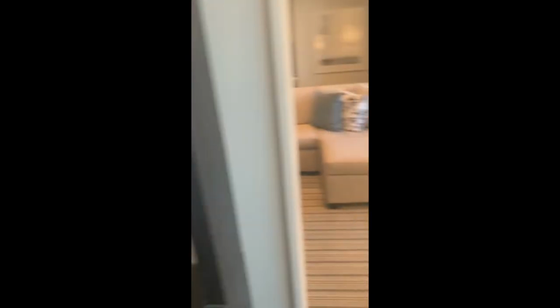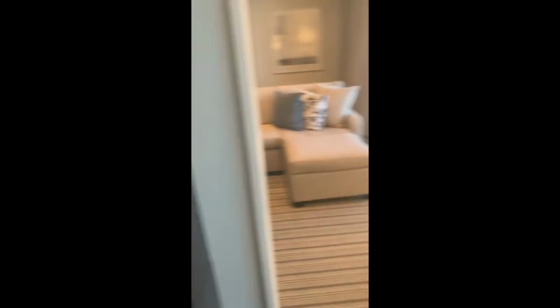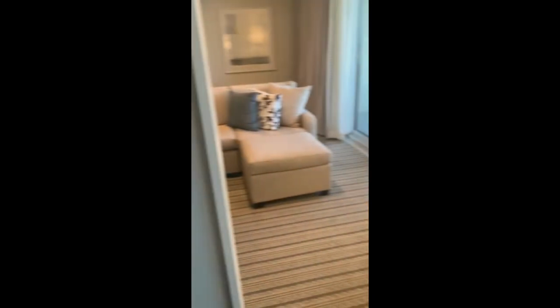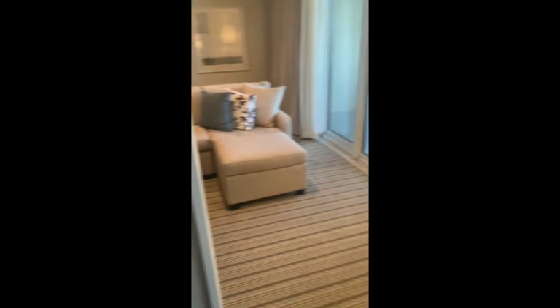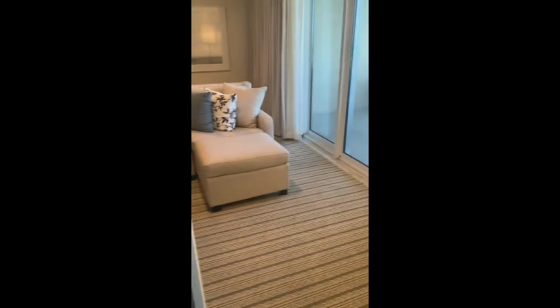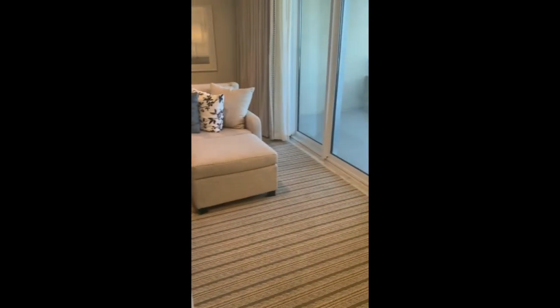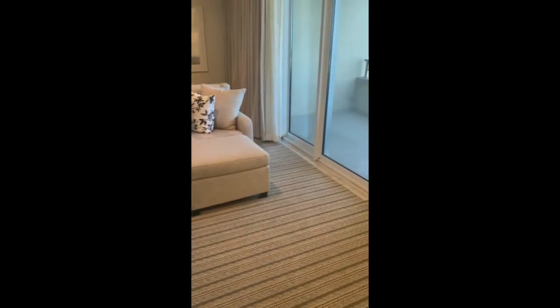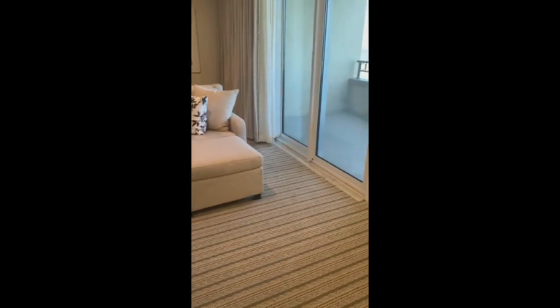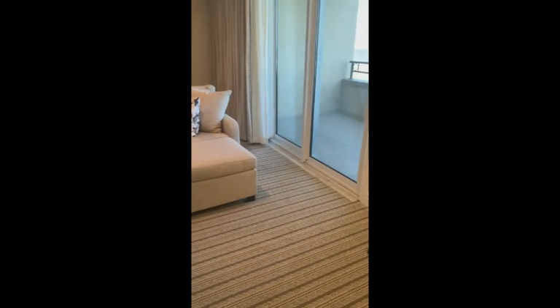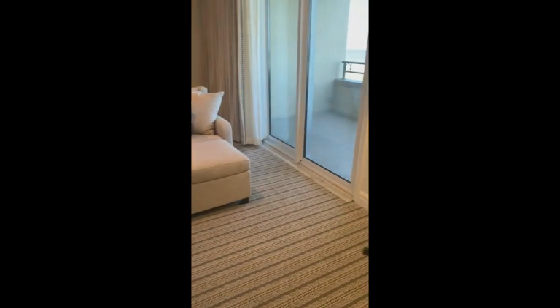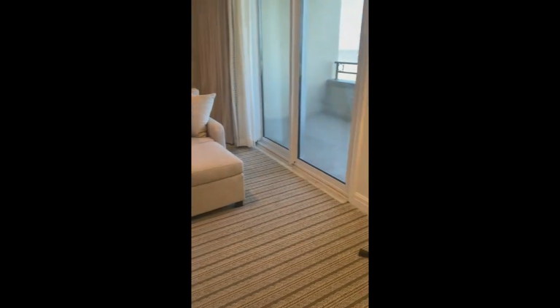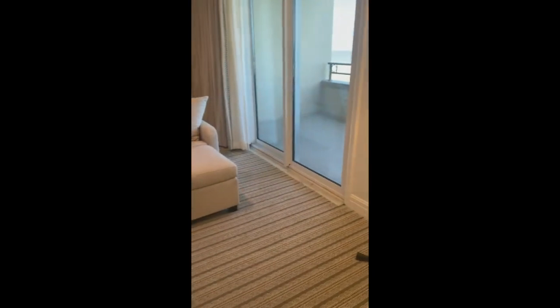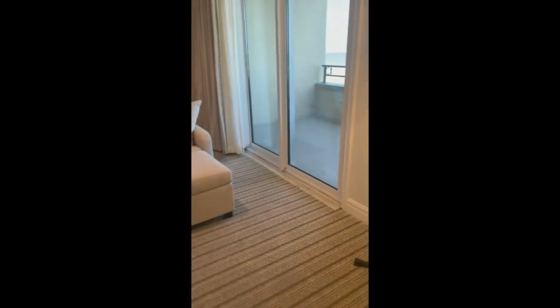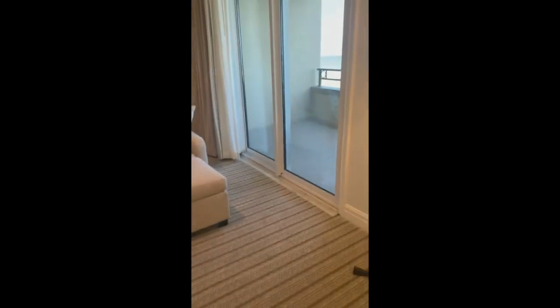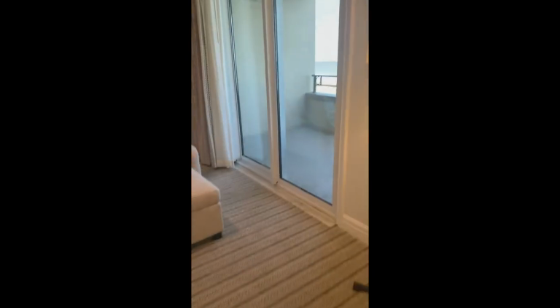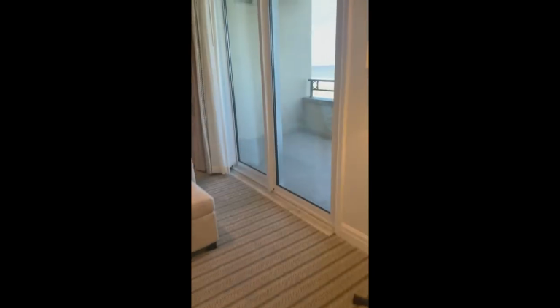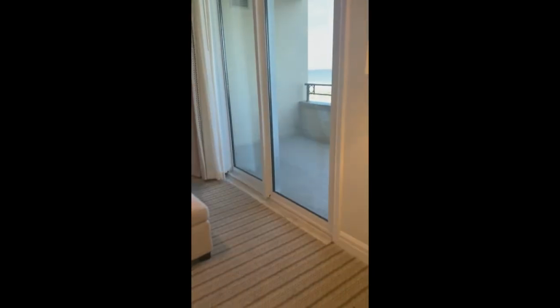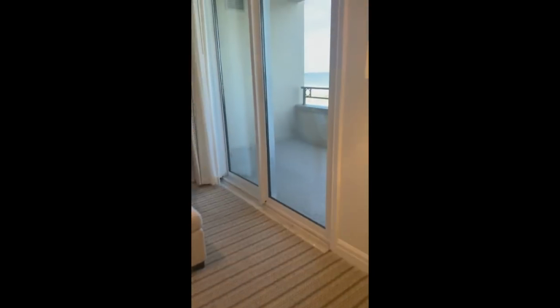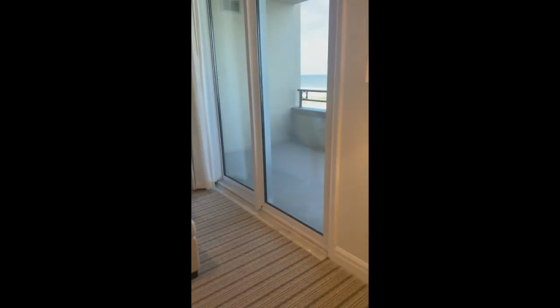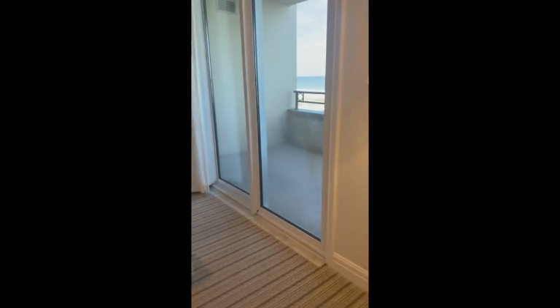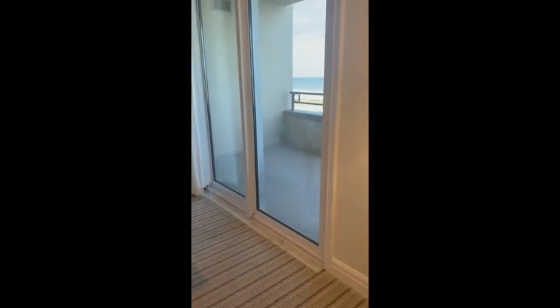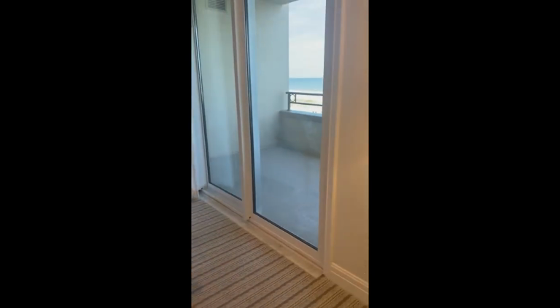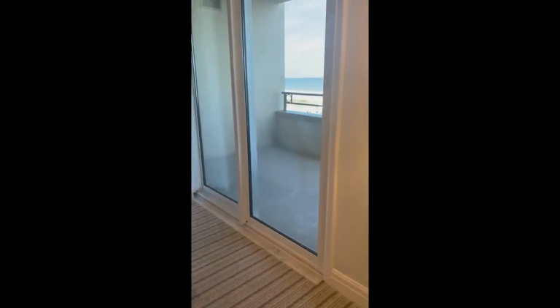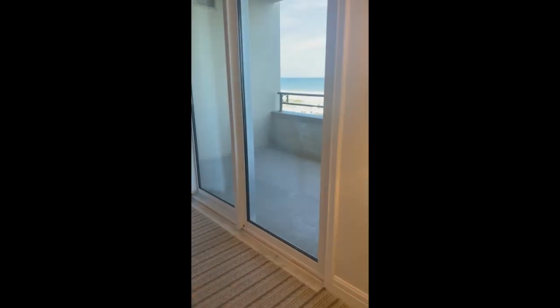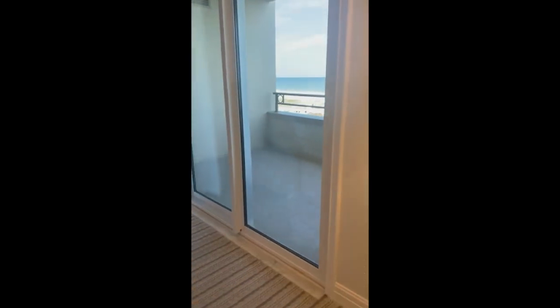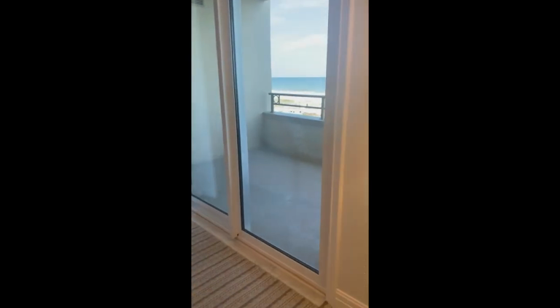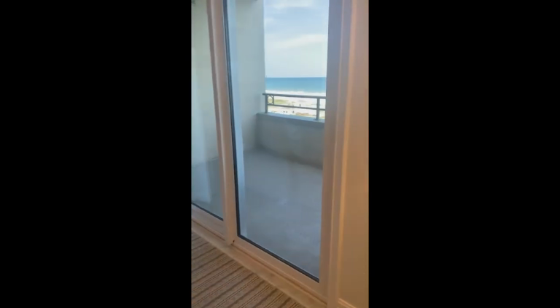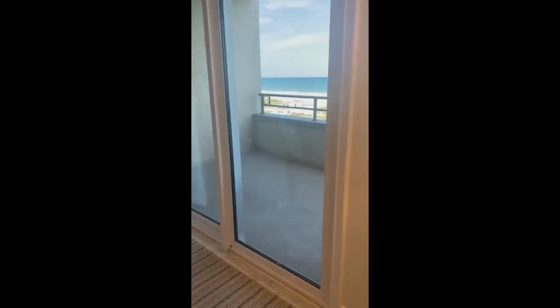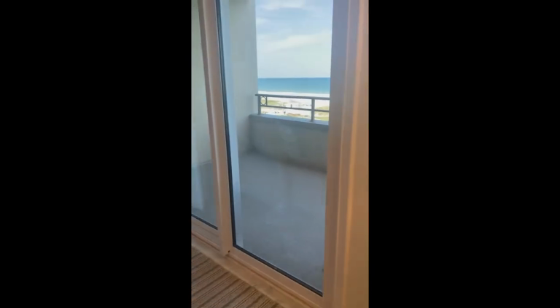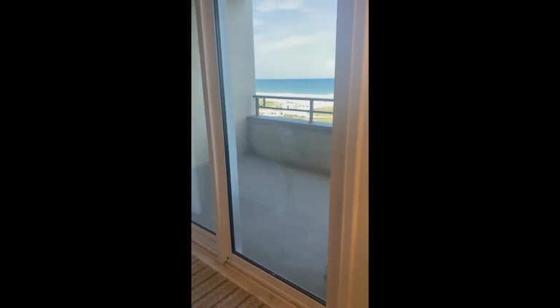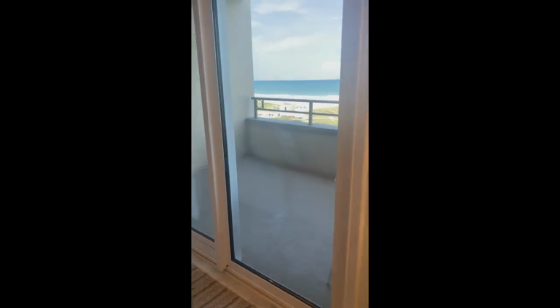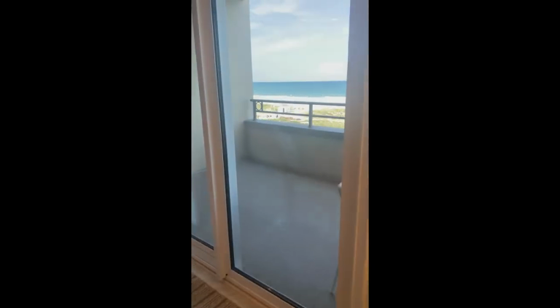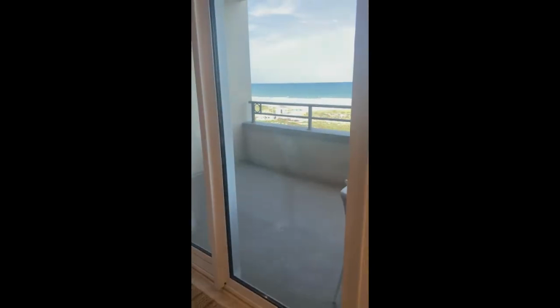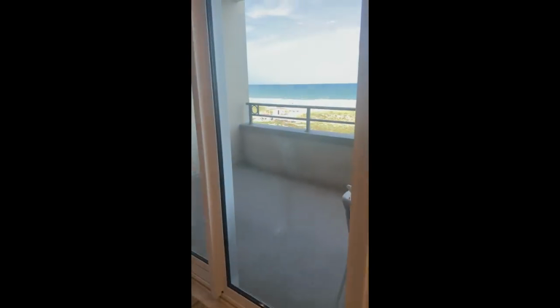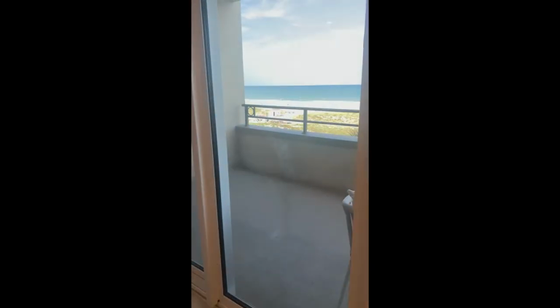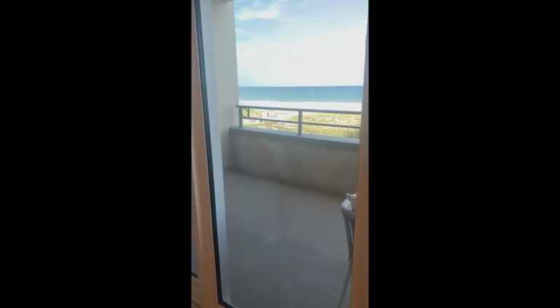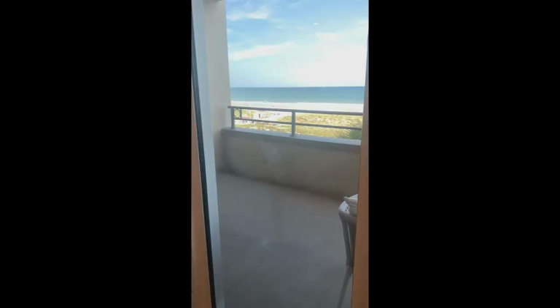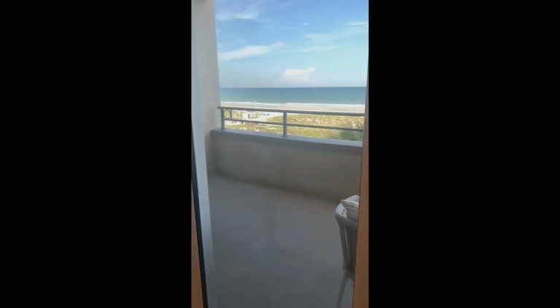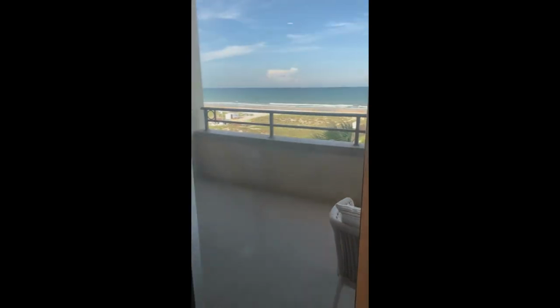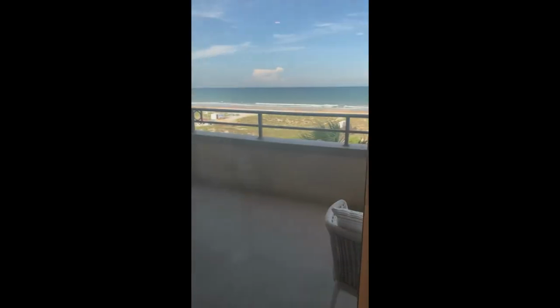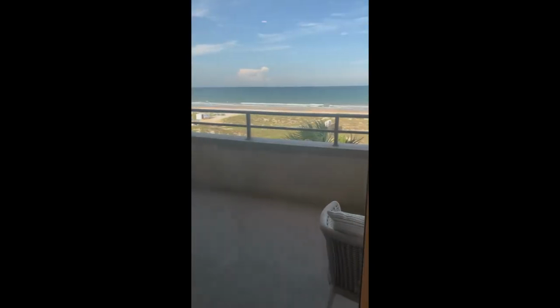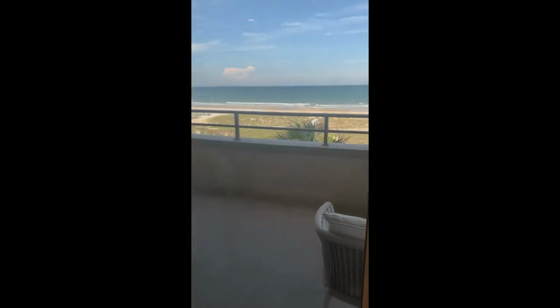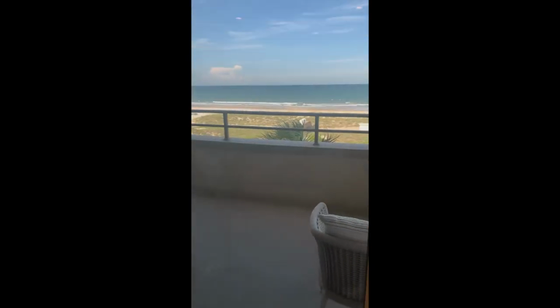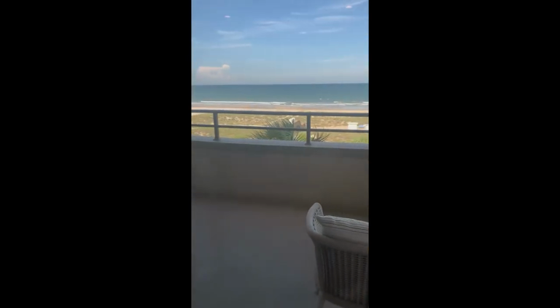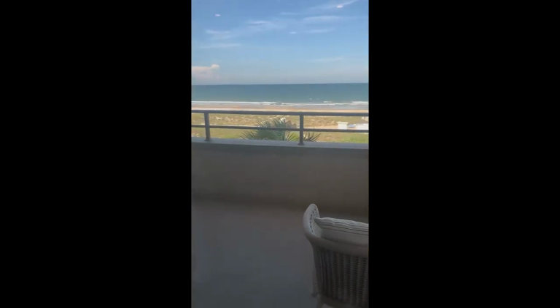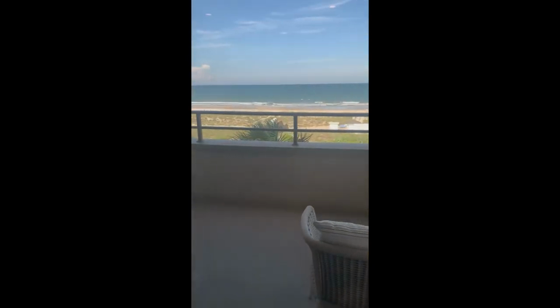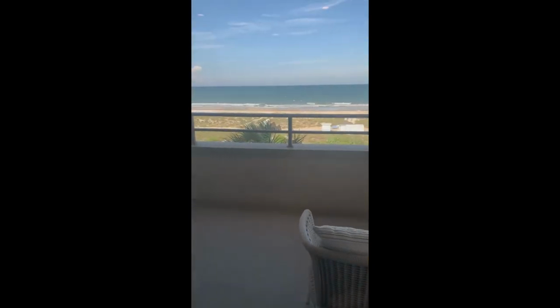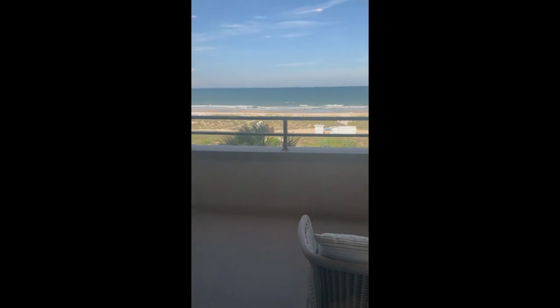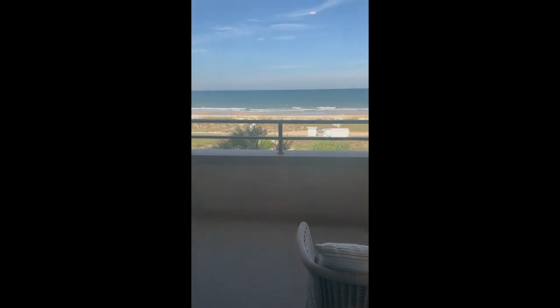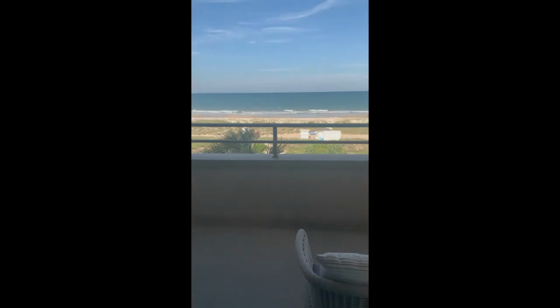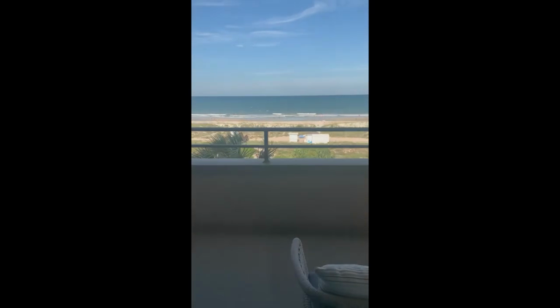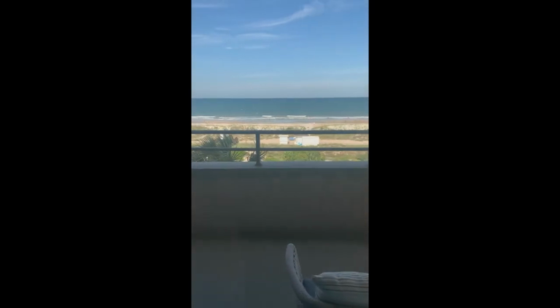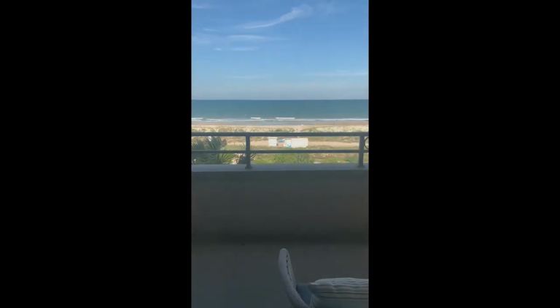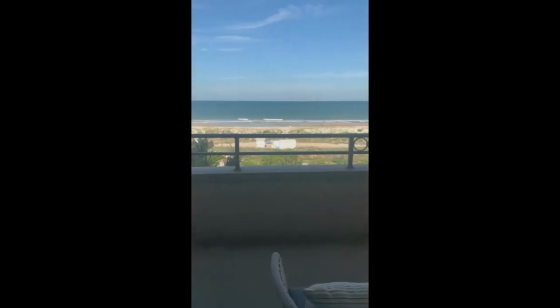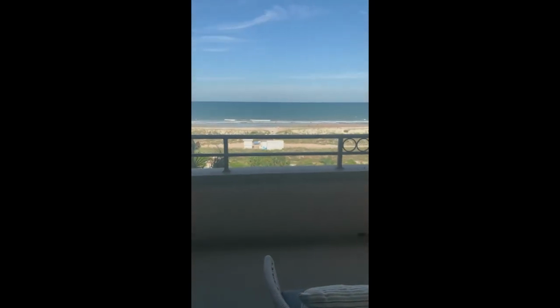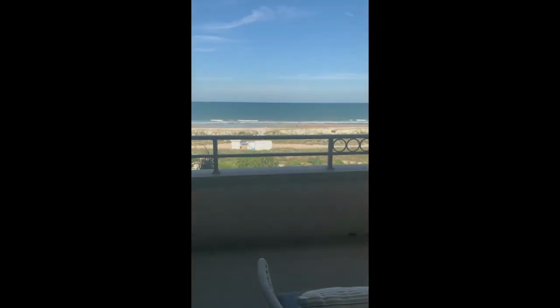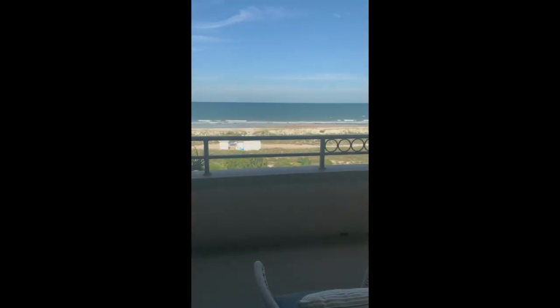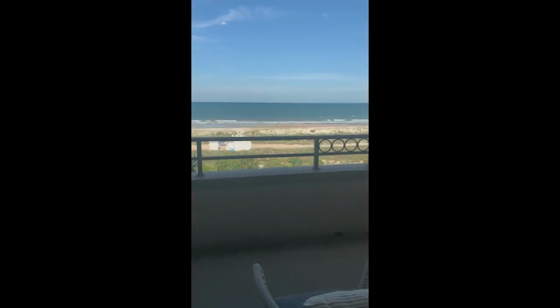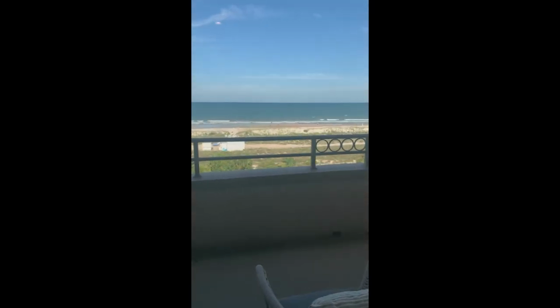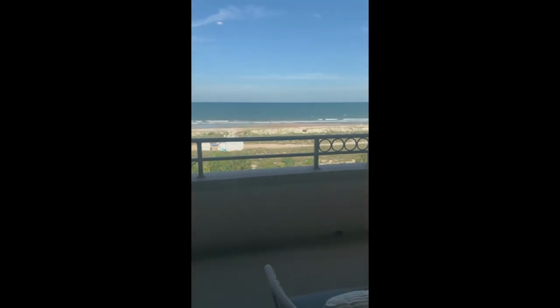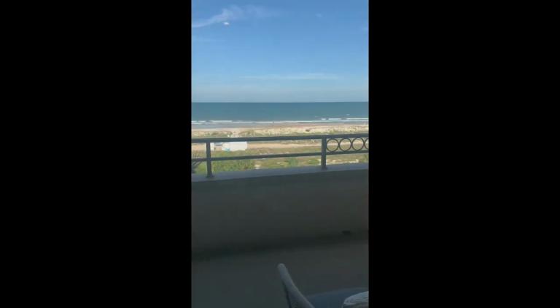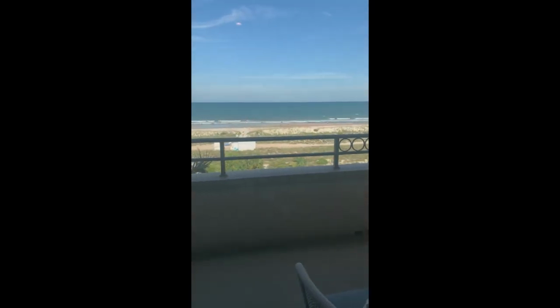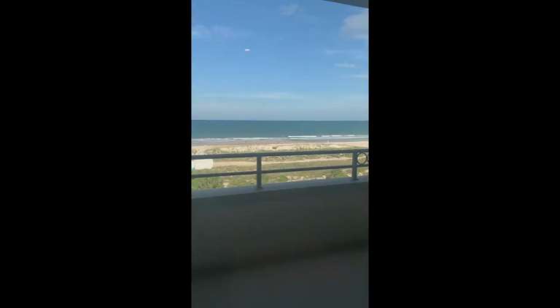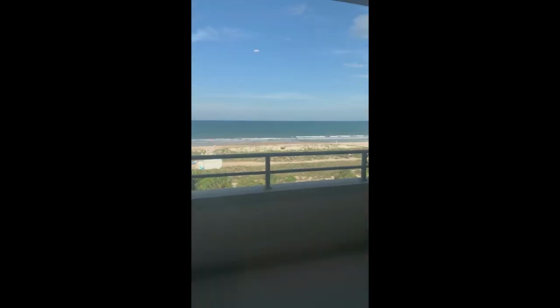You also have access to the balcony from the living room, which is nice if someone is taking a nap in the bedroom.